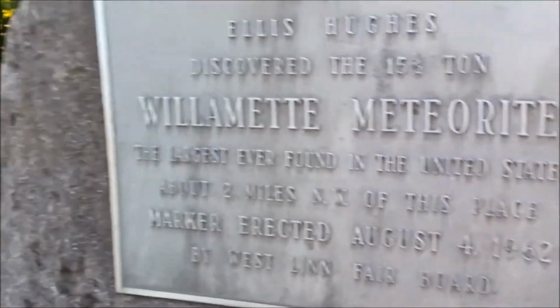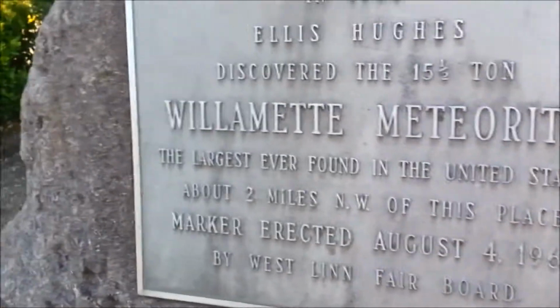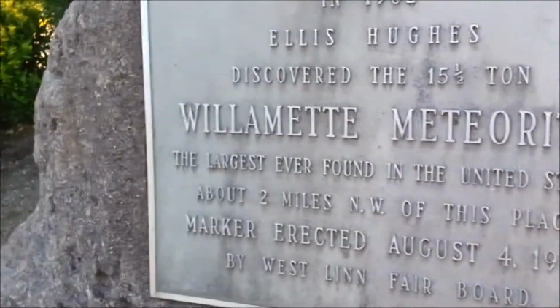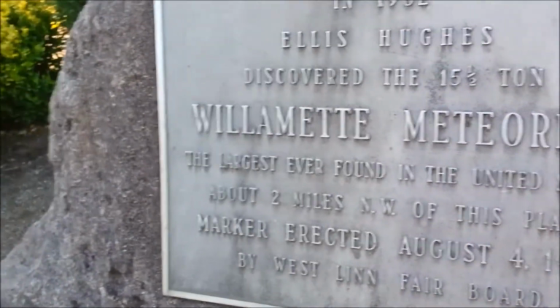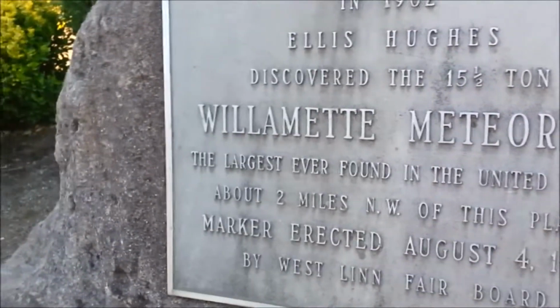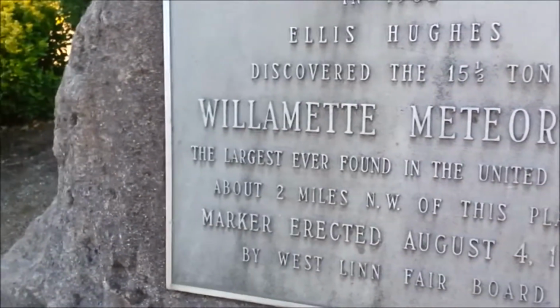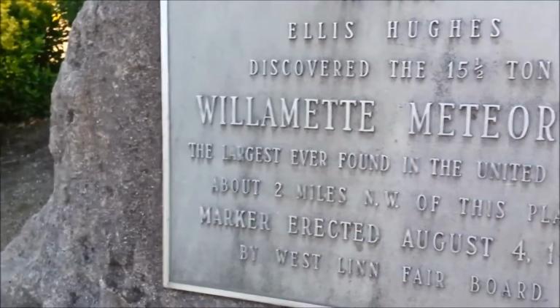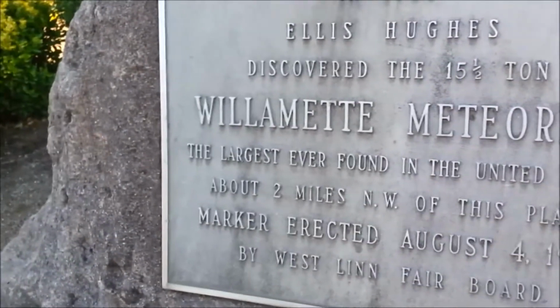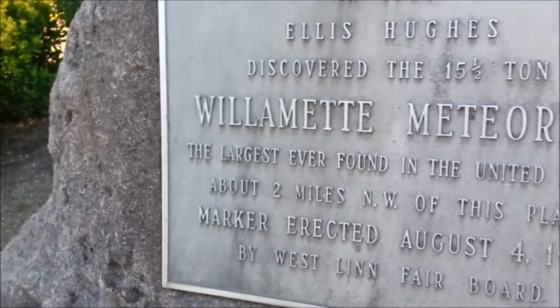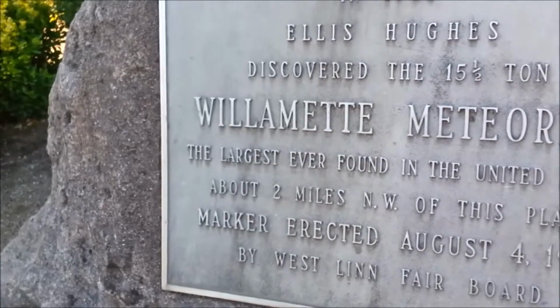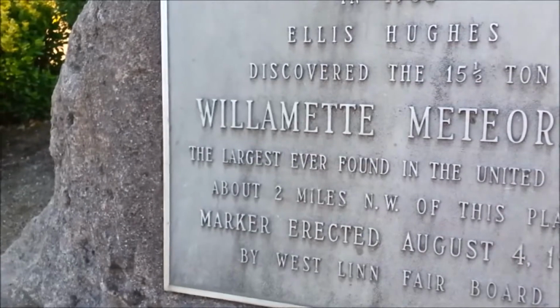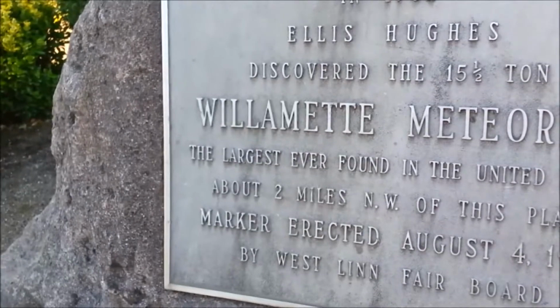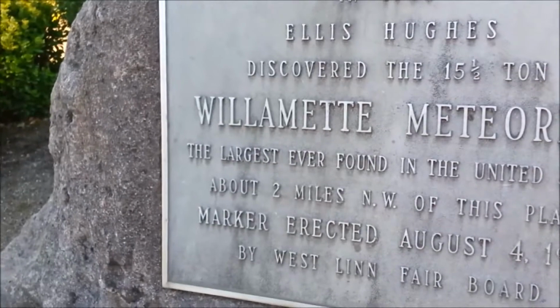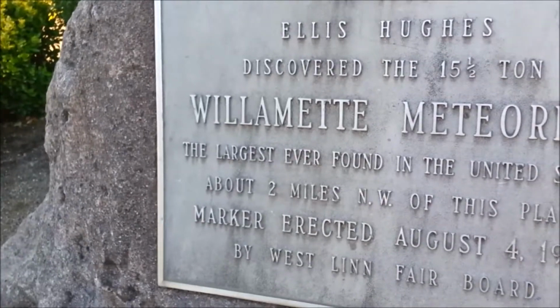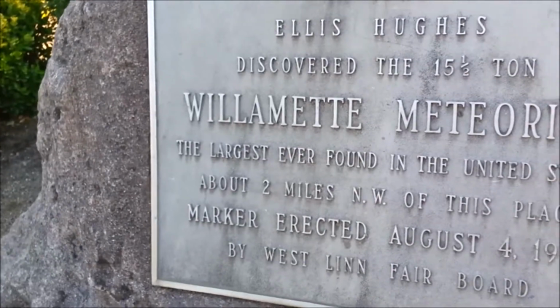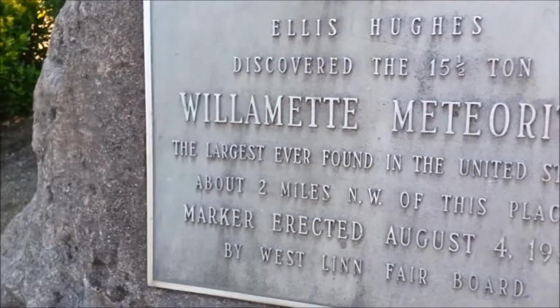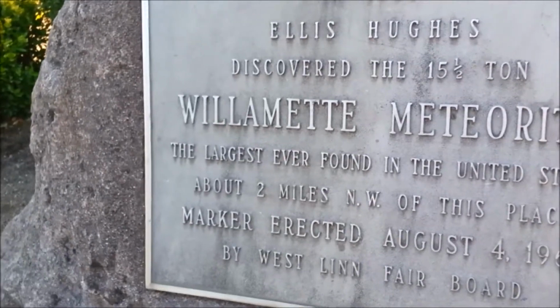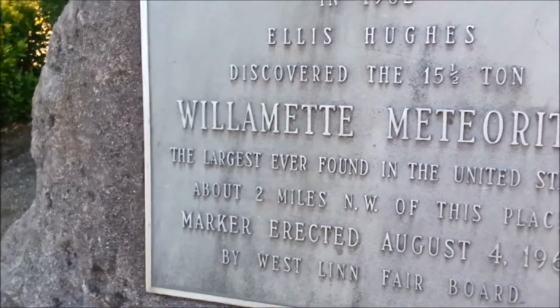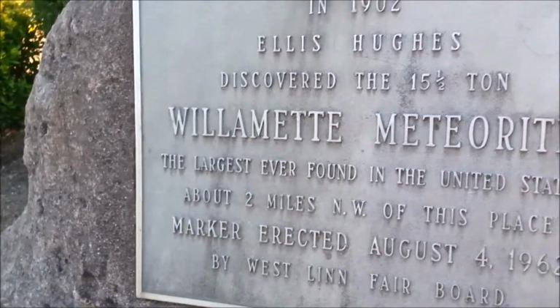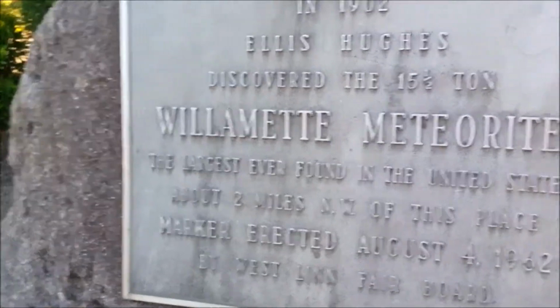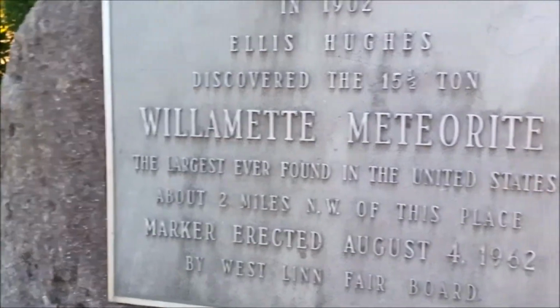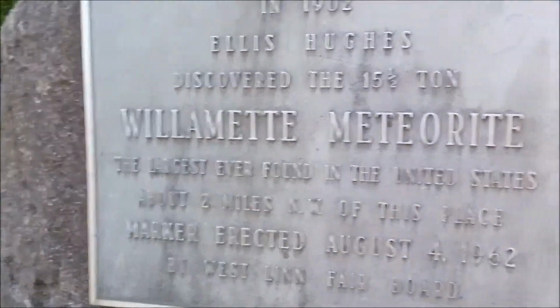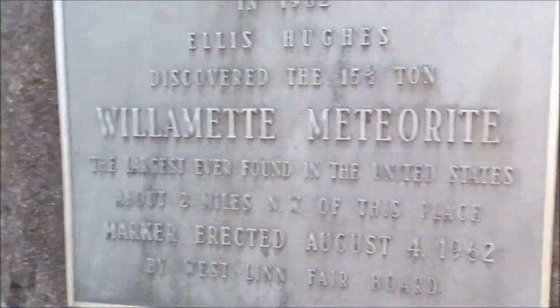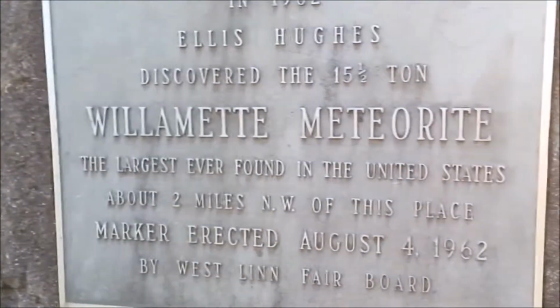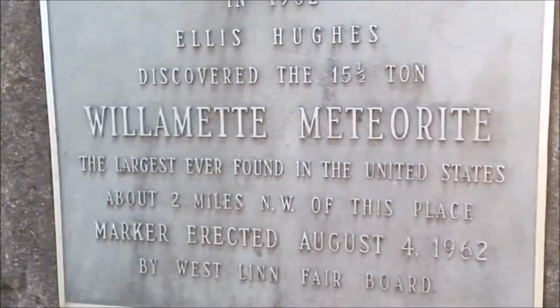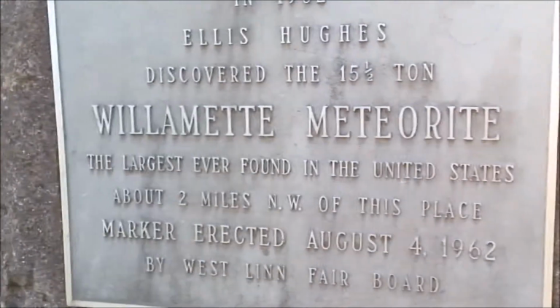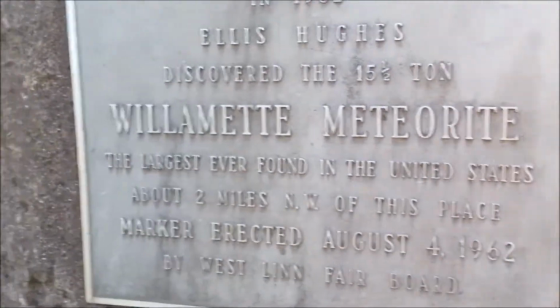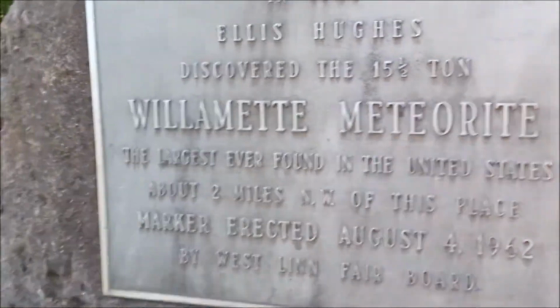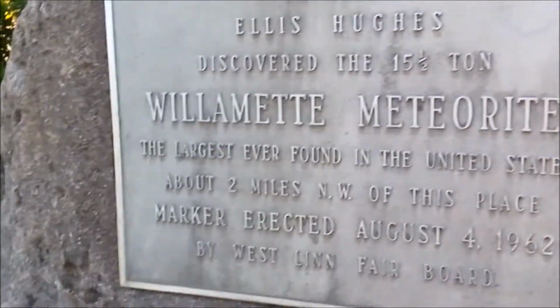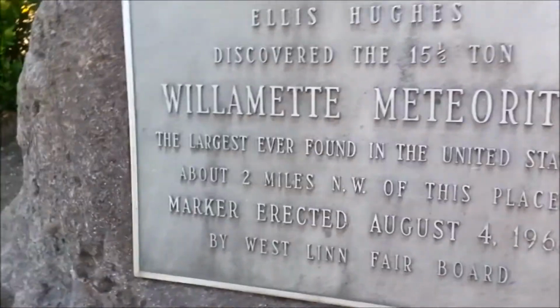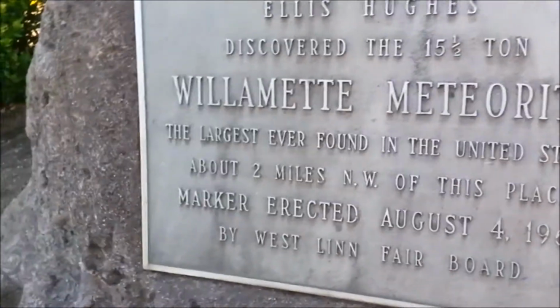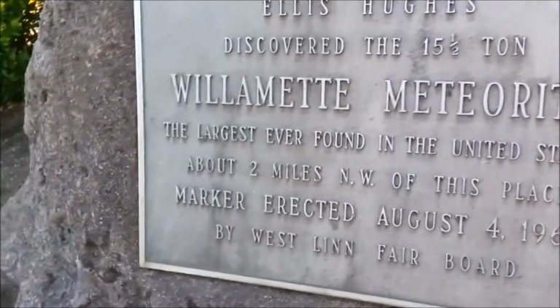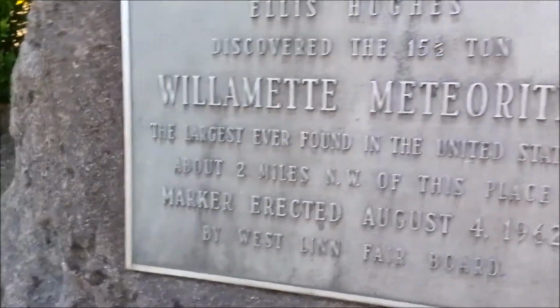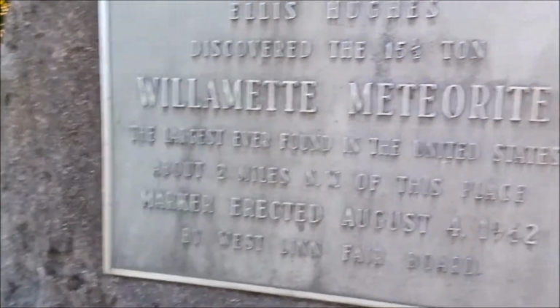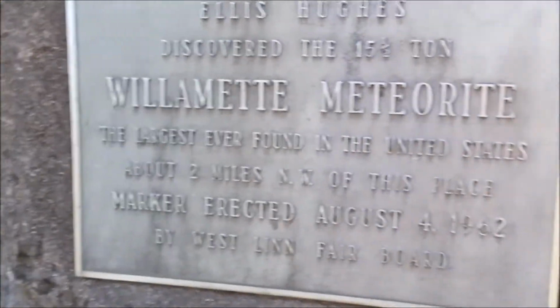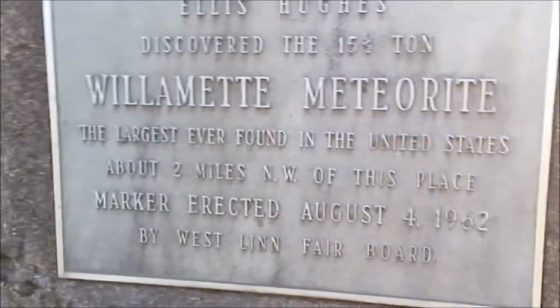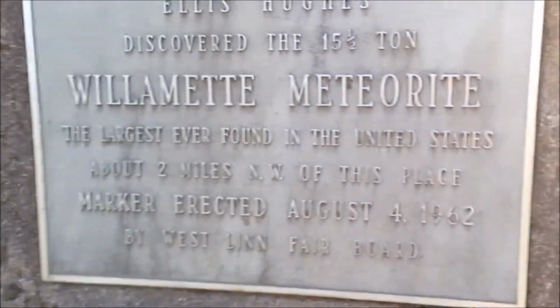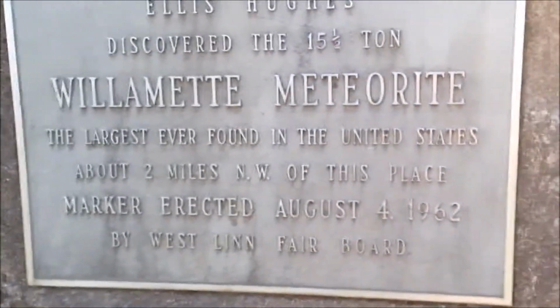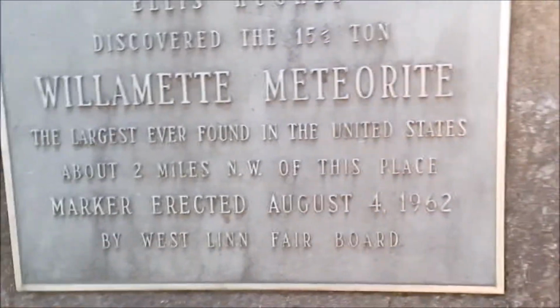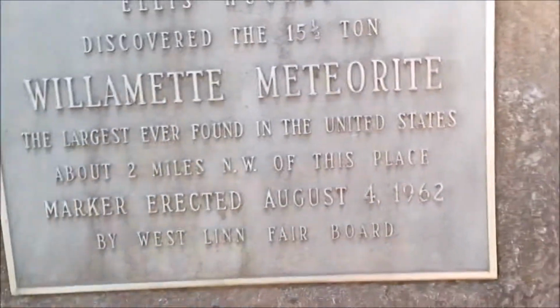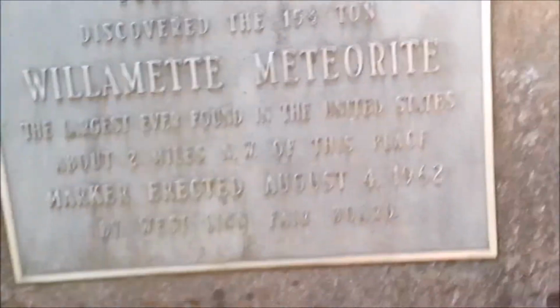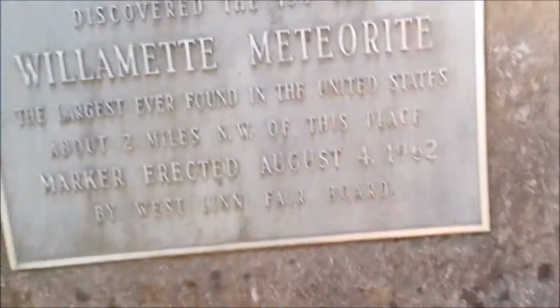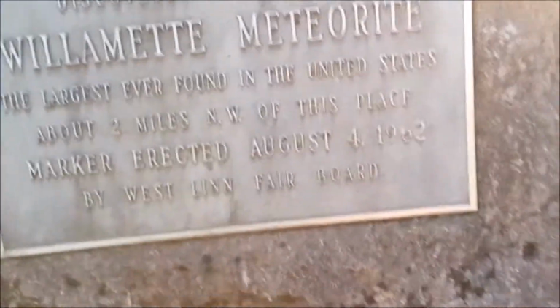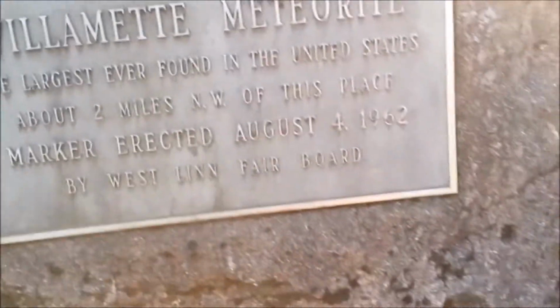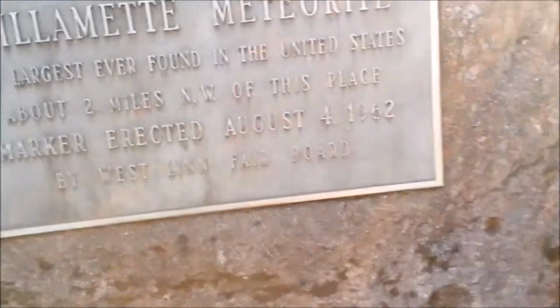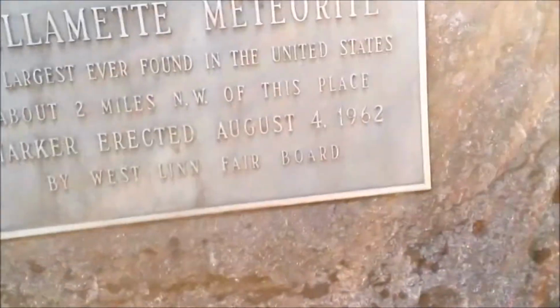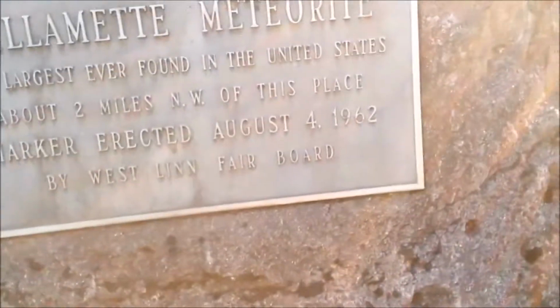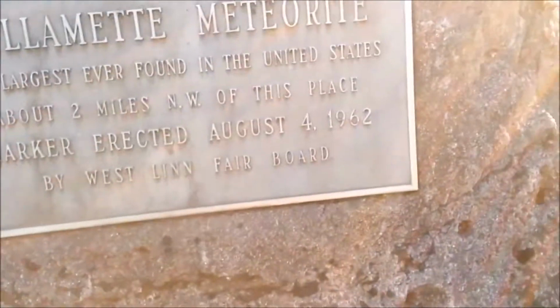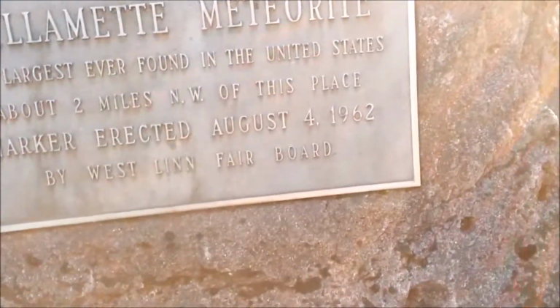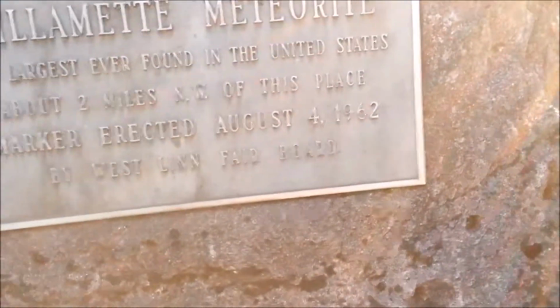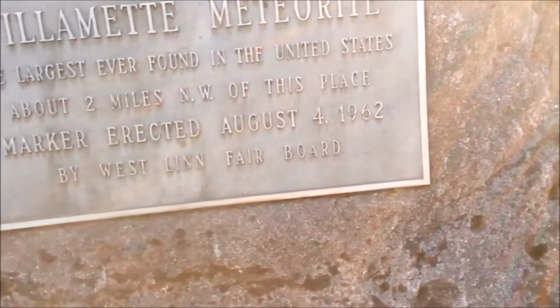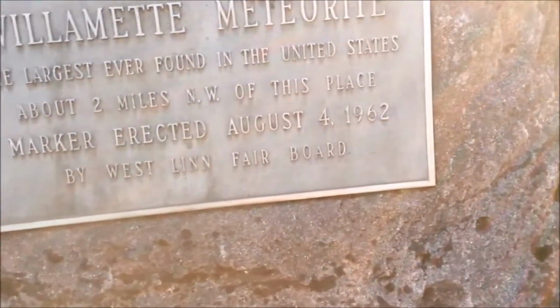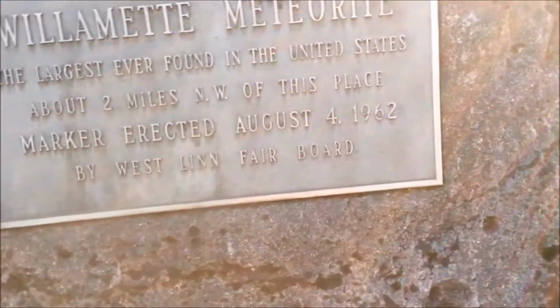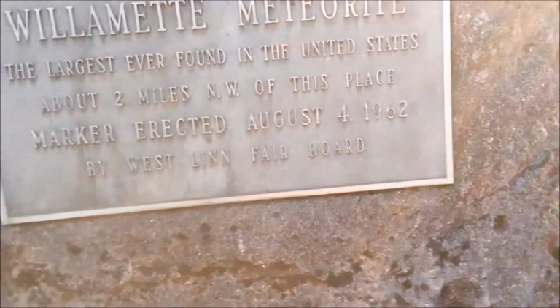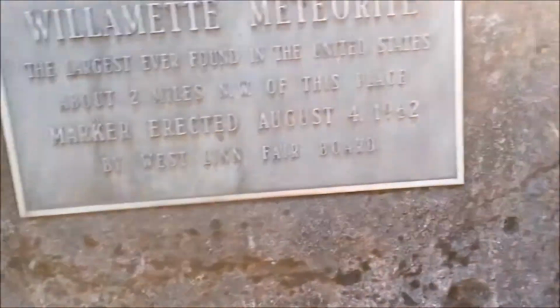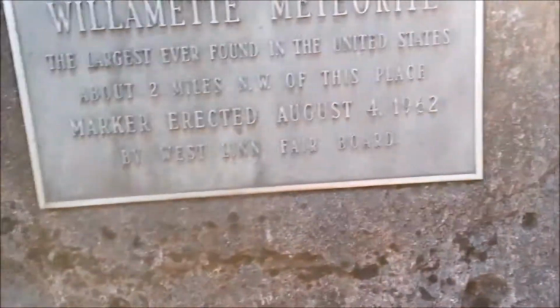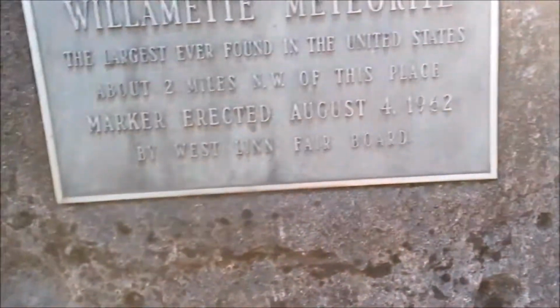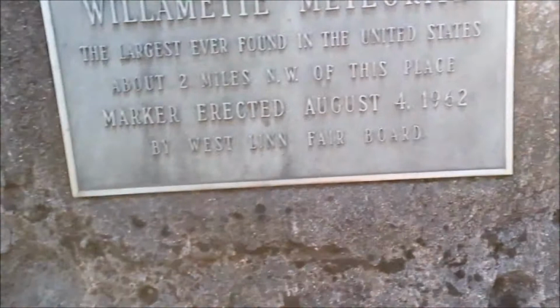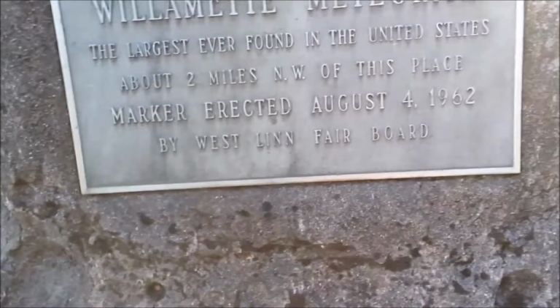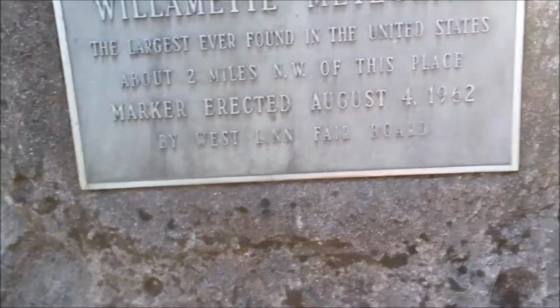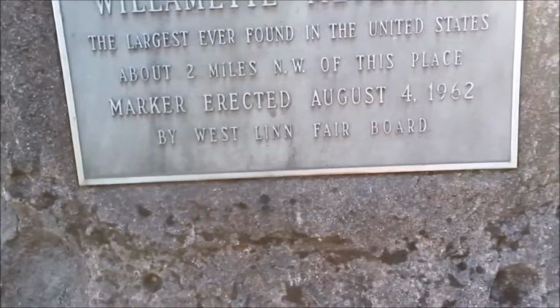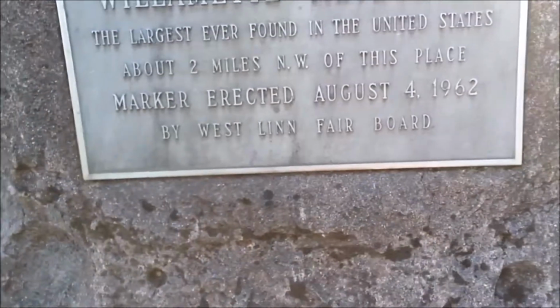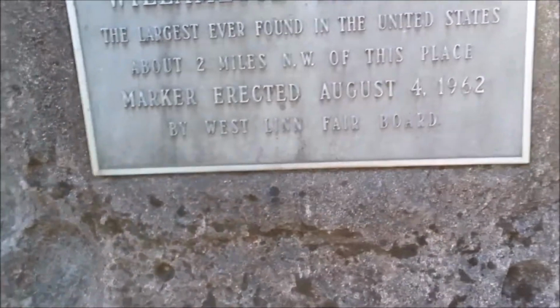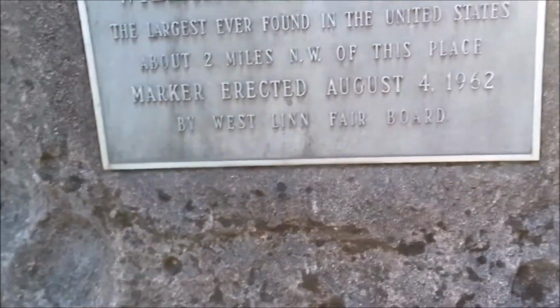Now our WGT — he's on that fair board, he was on that fair board — and he coordinated this whole meeting.